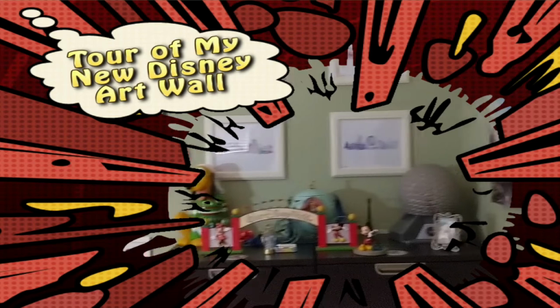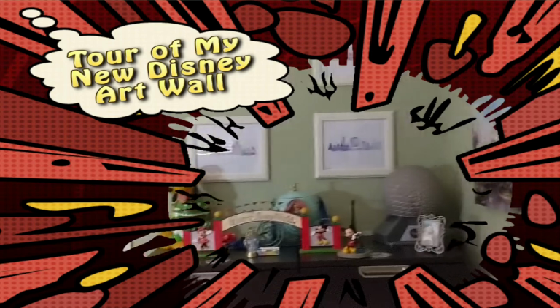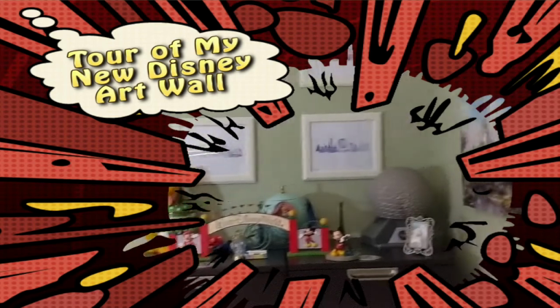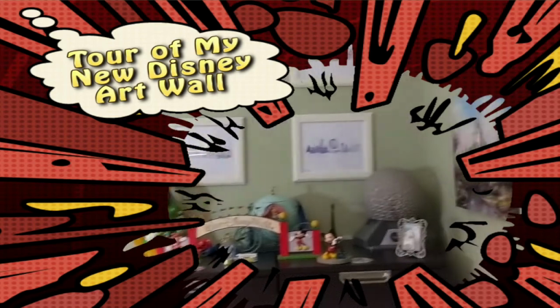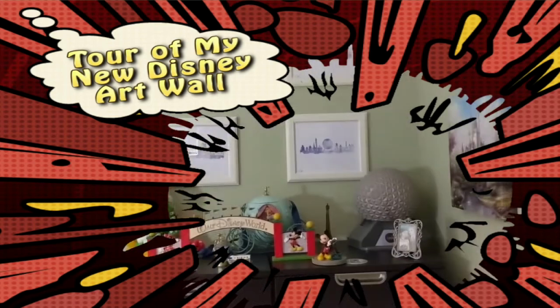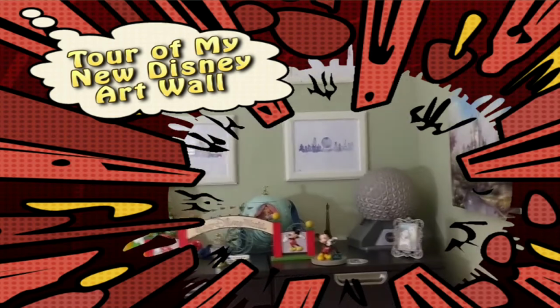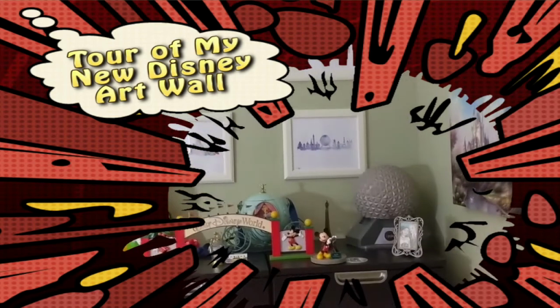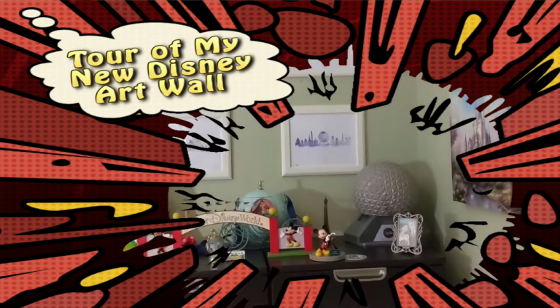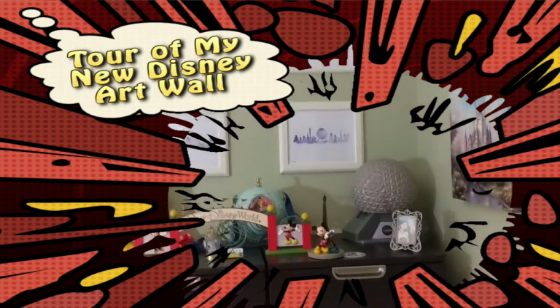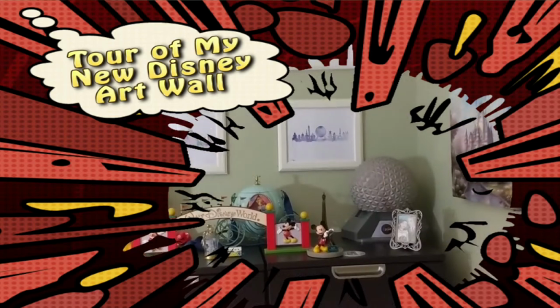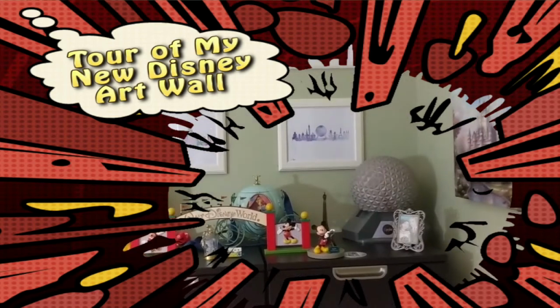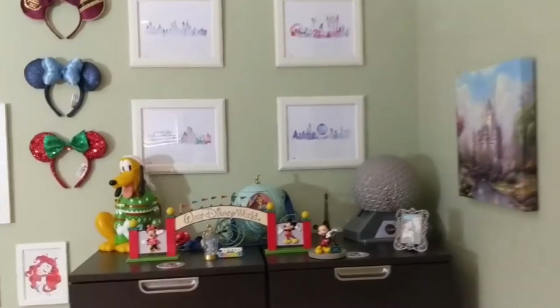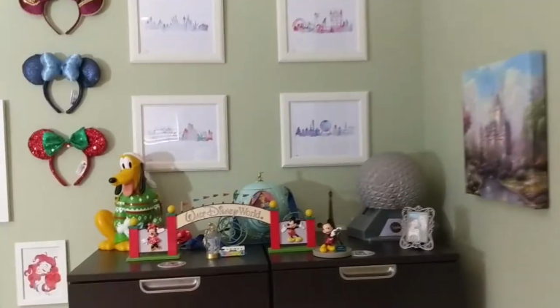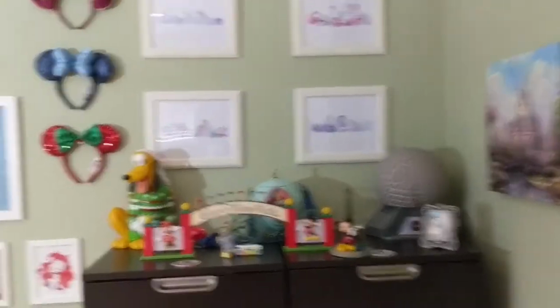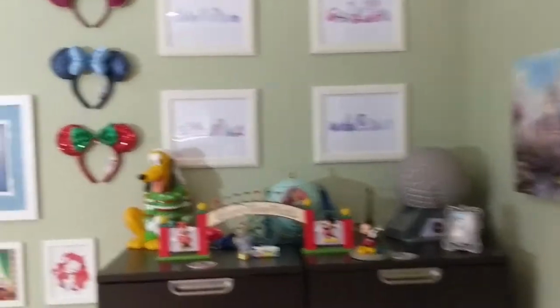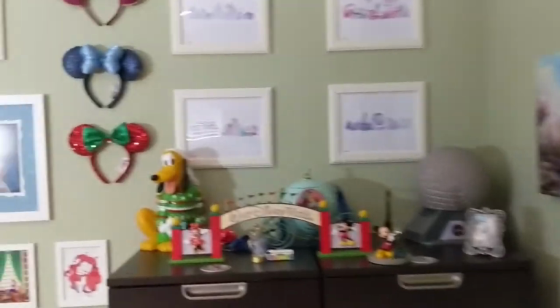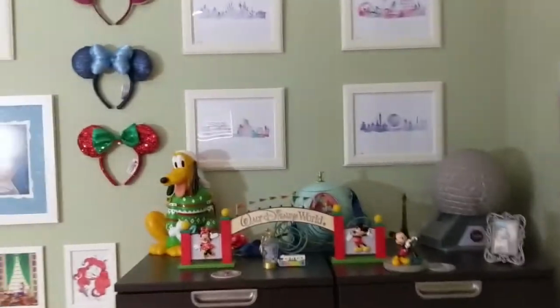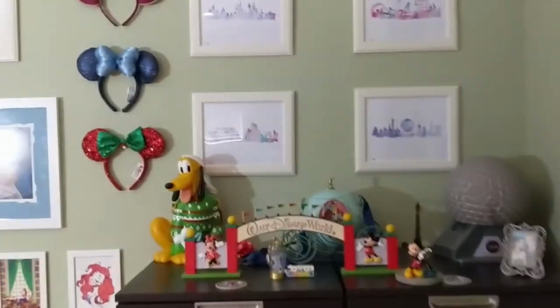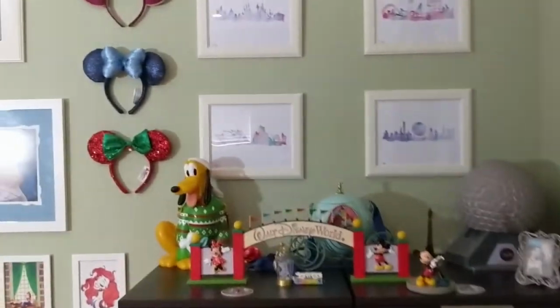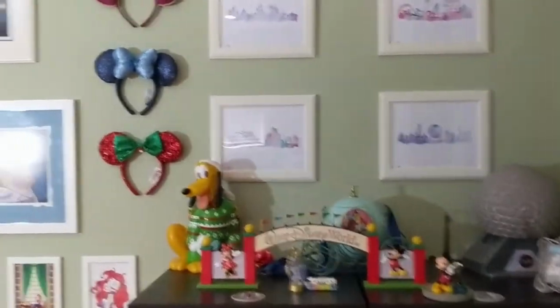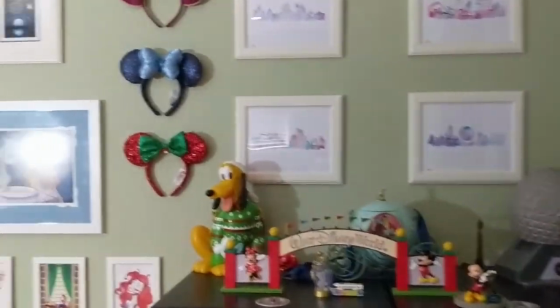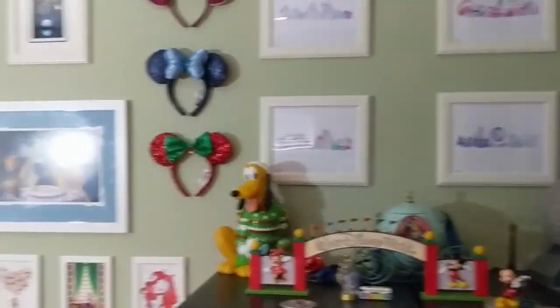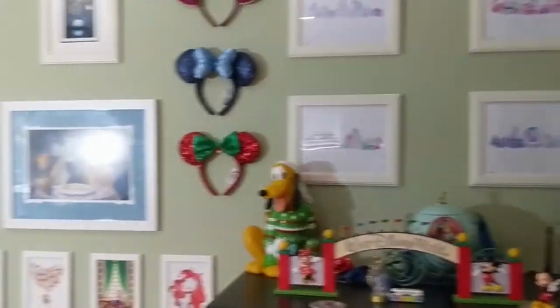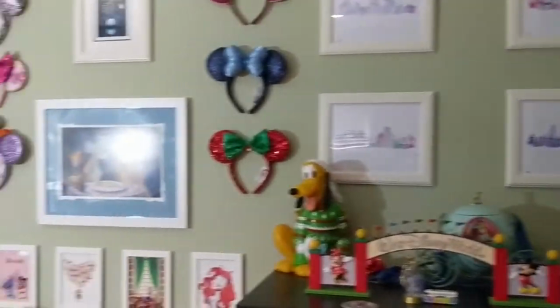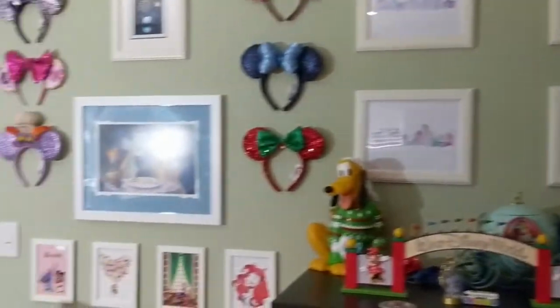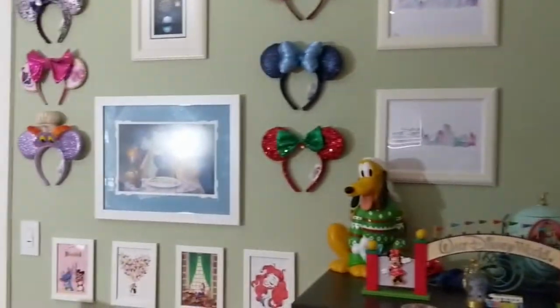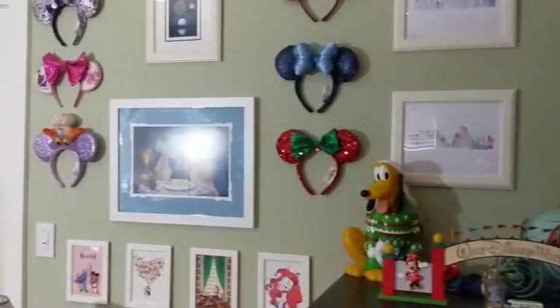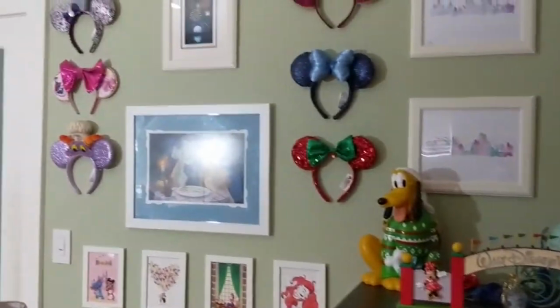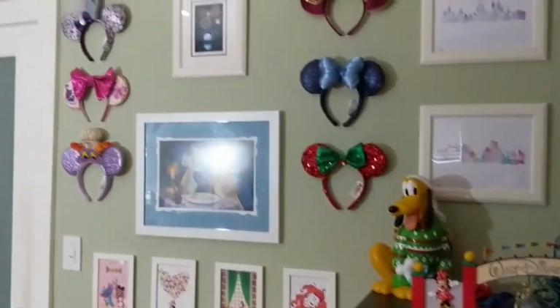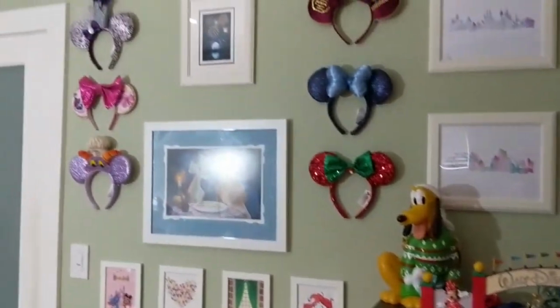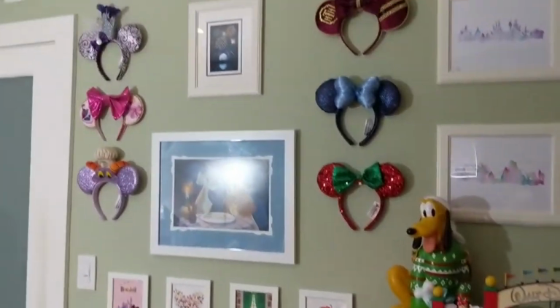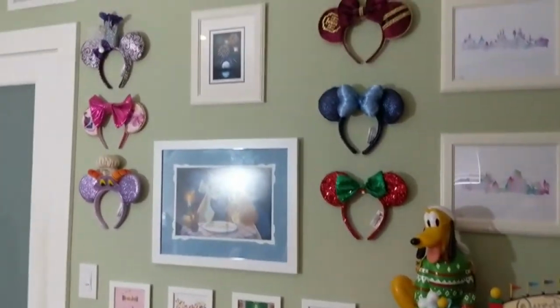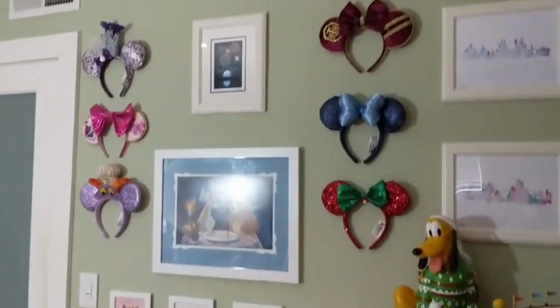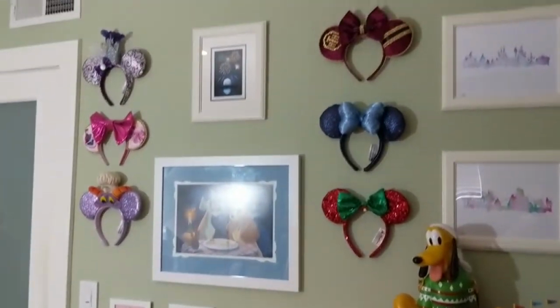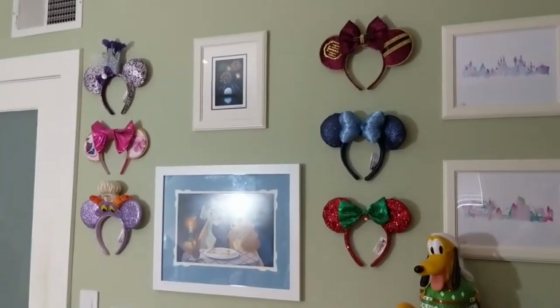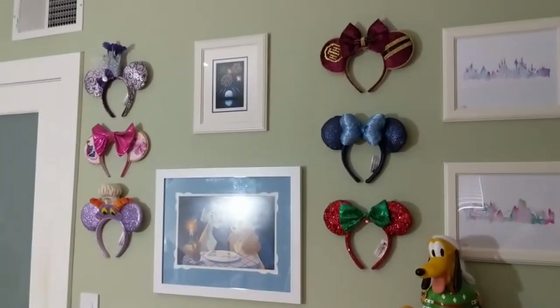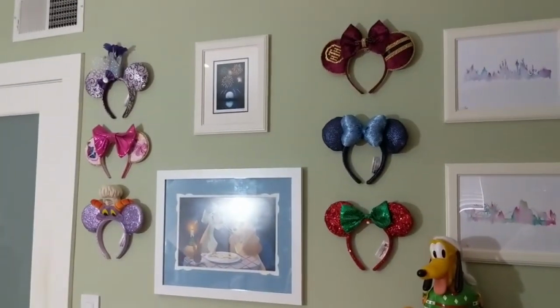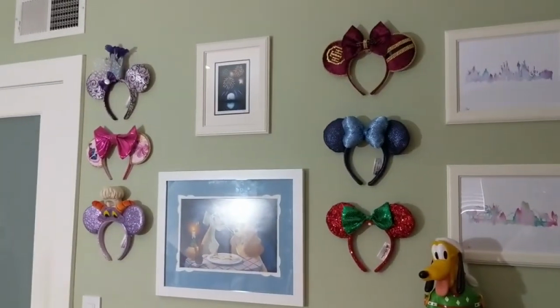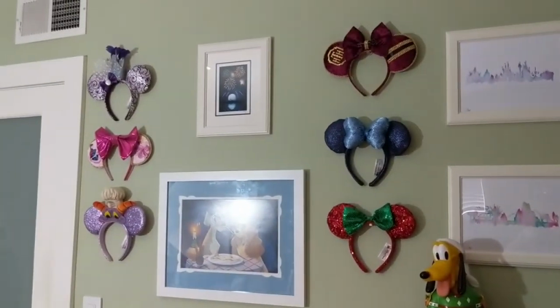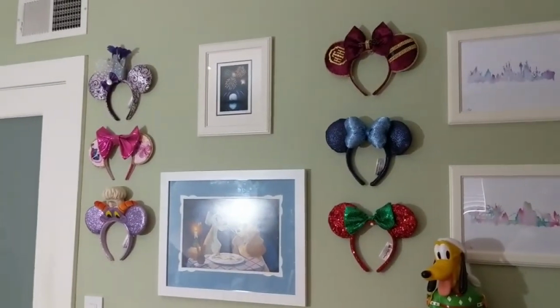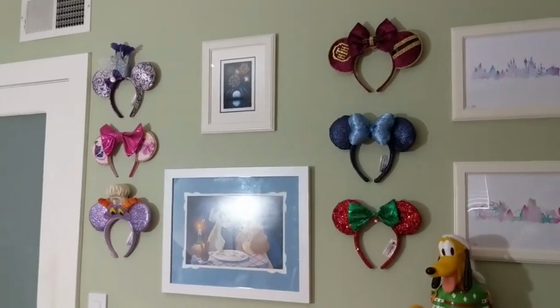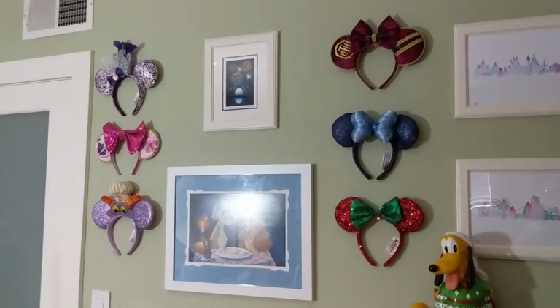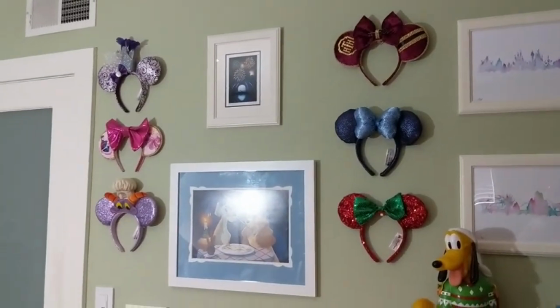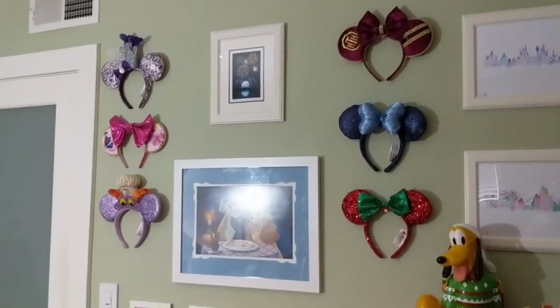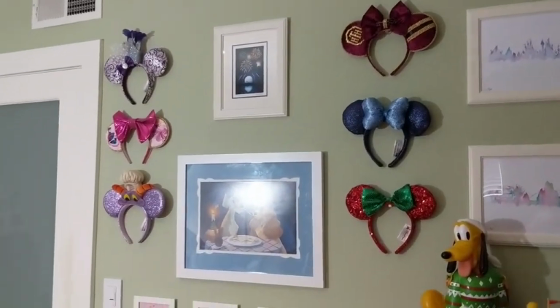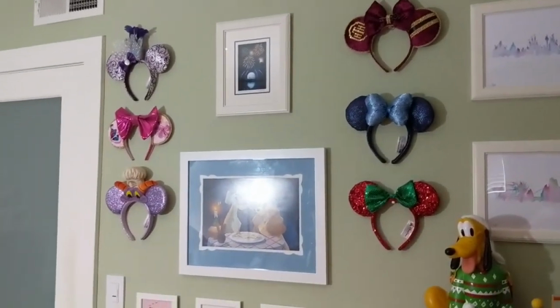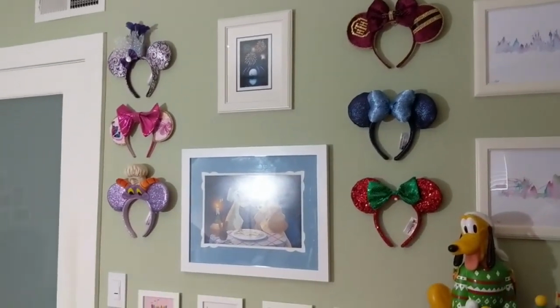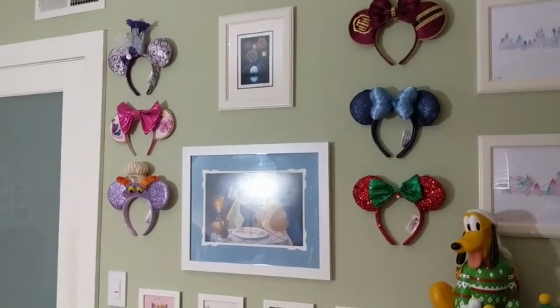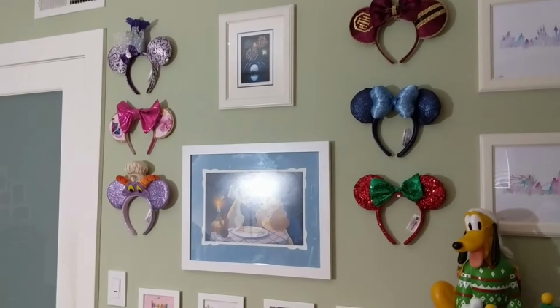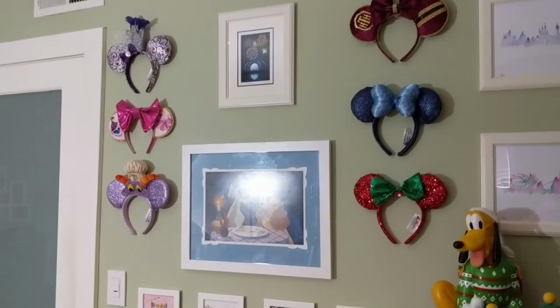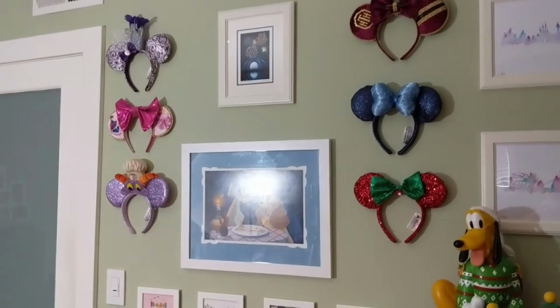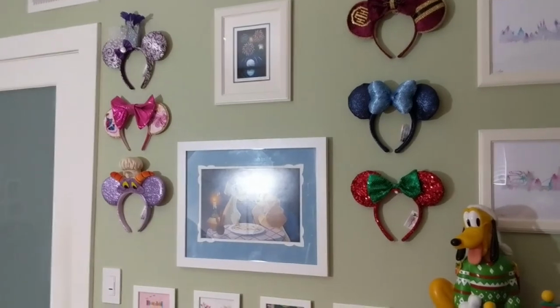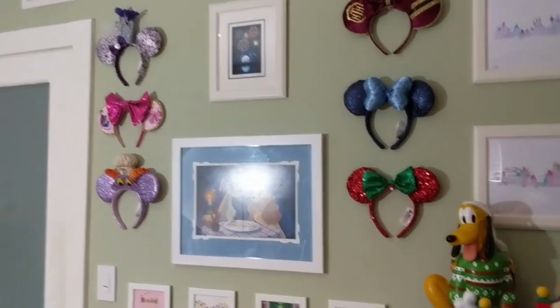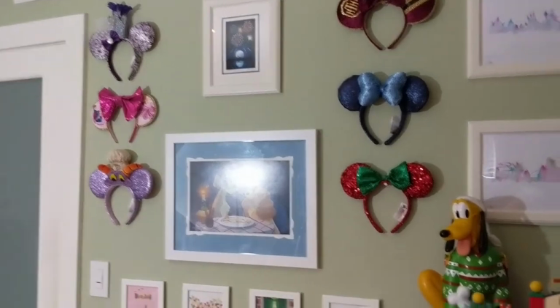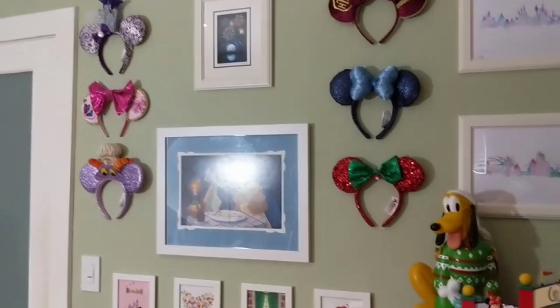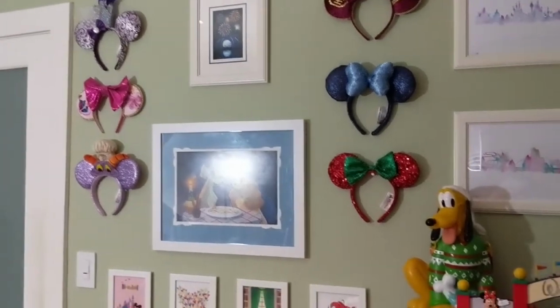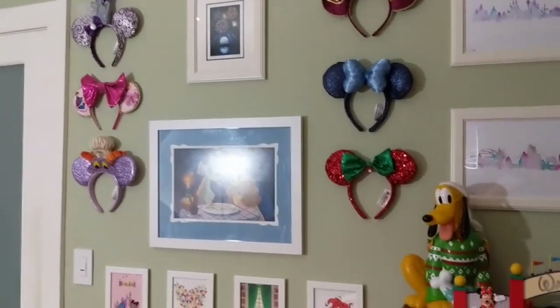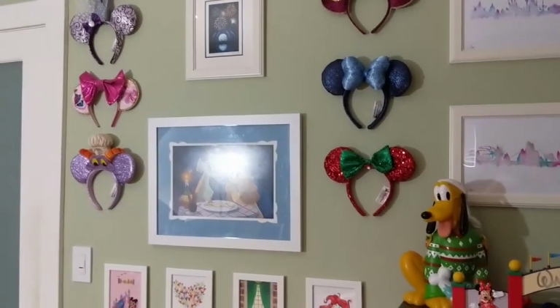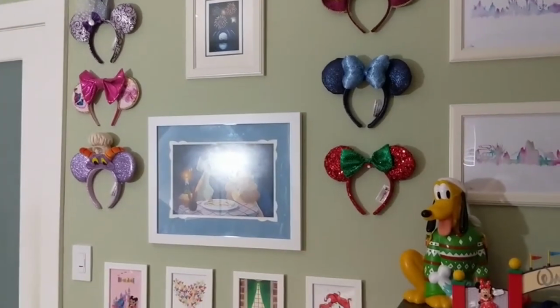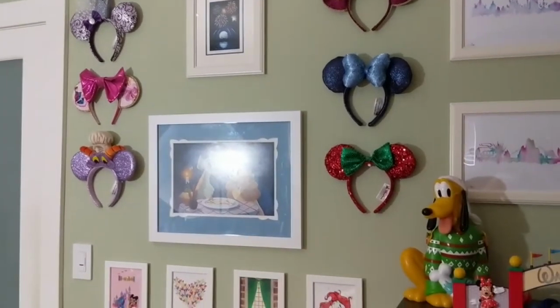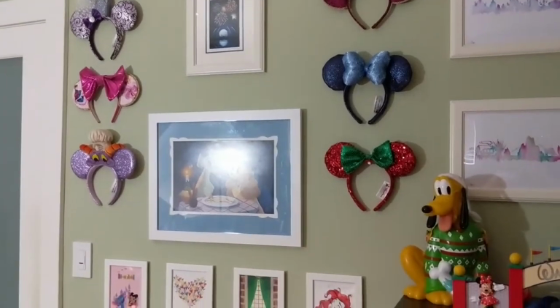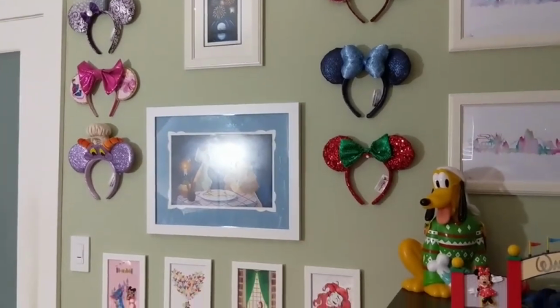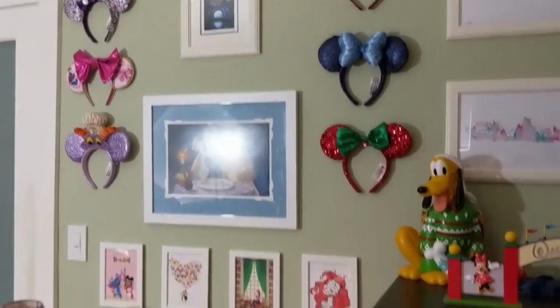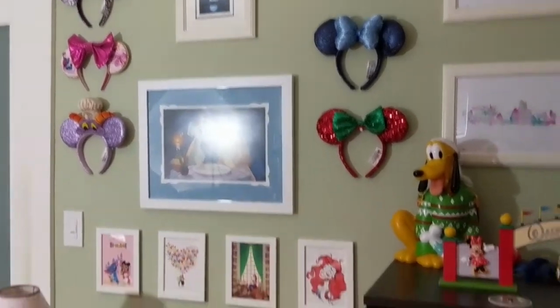This is the new Disney wall I've been working on. You can see two of the new ears displayed here. It's a work in progress.